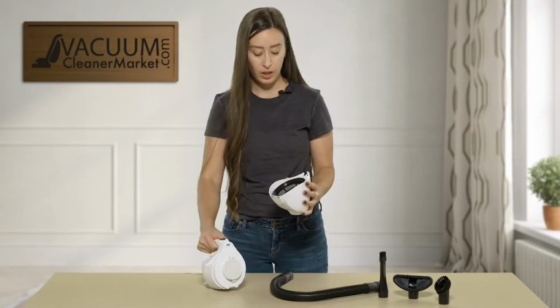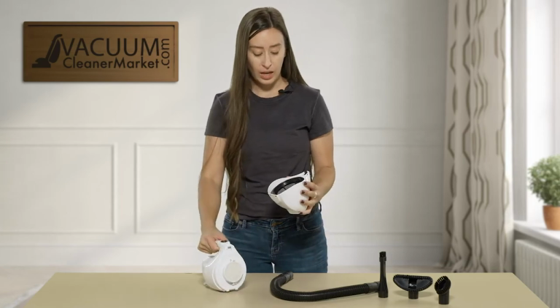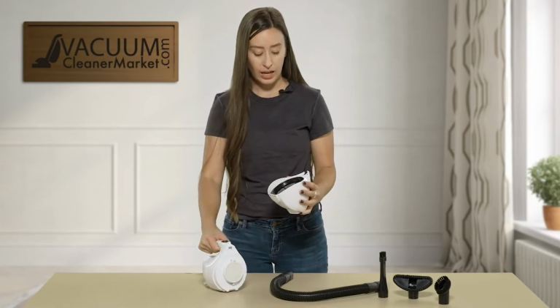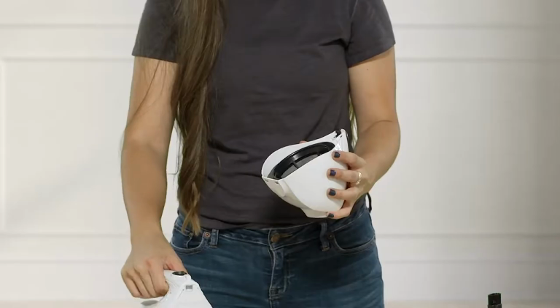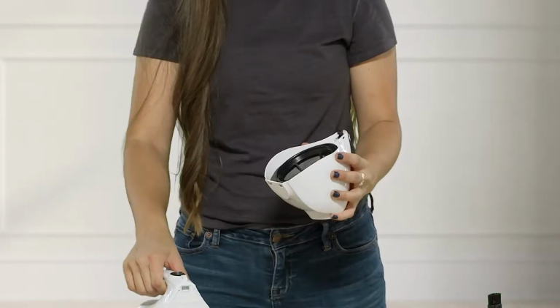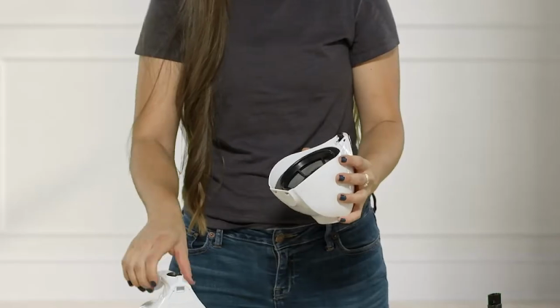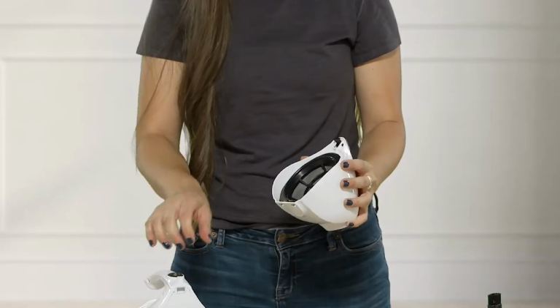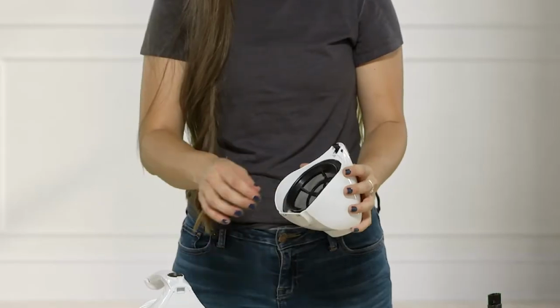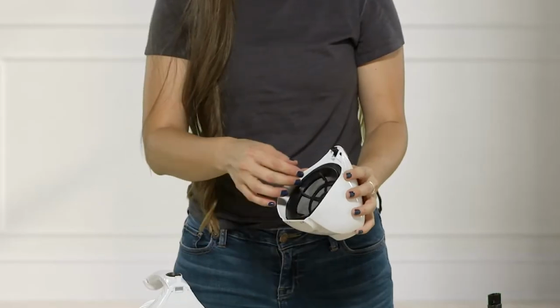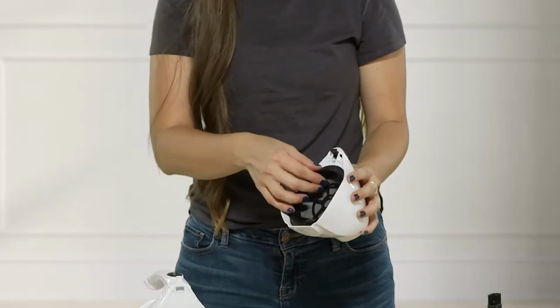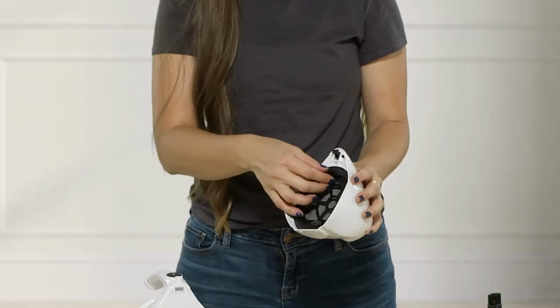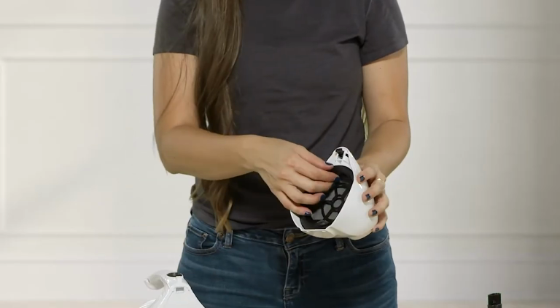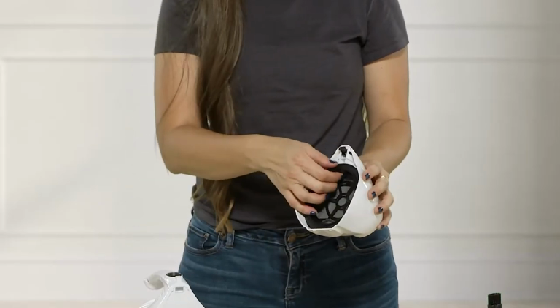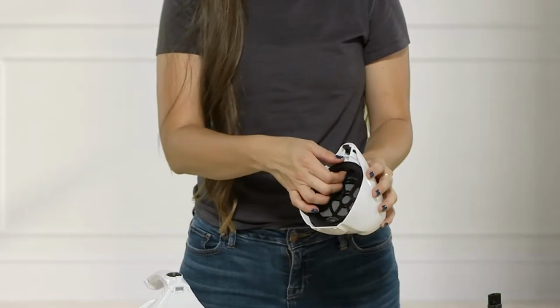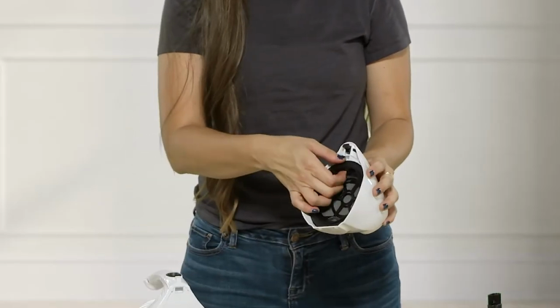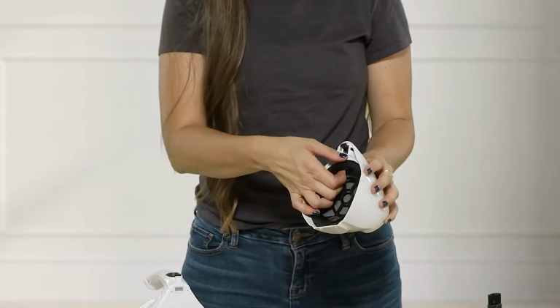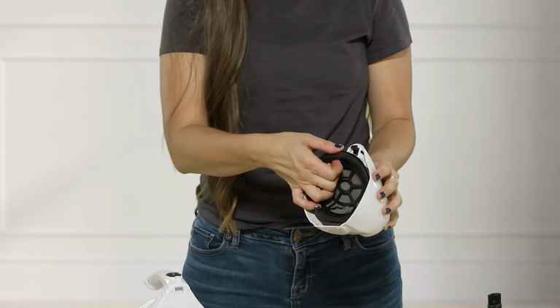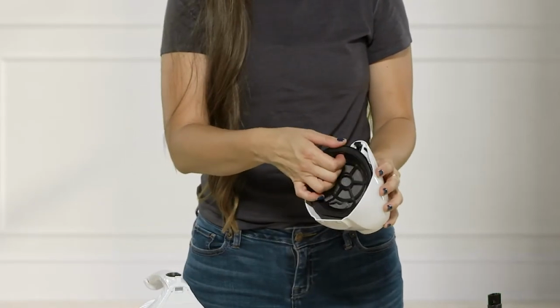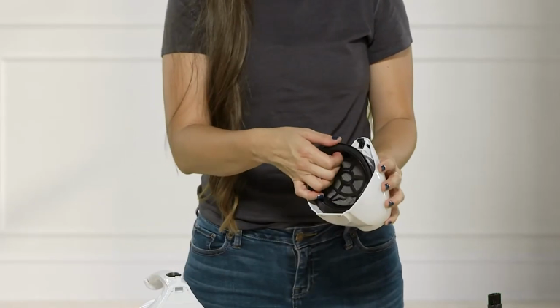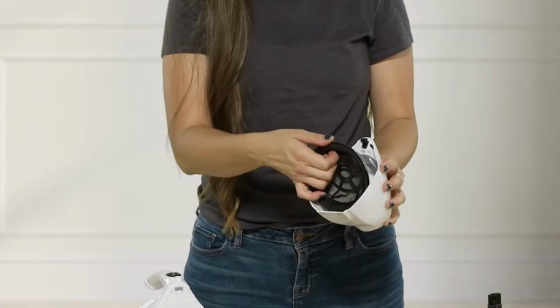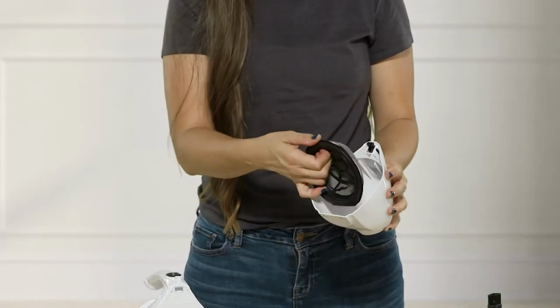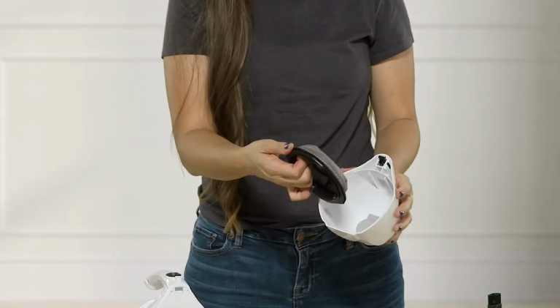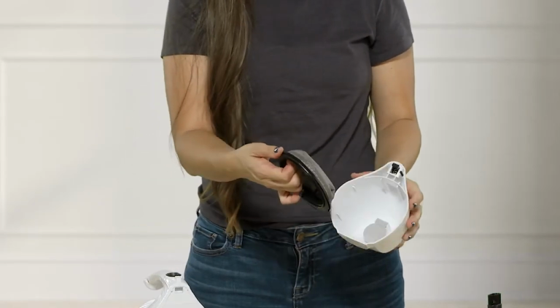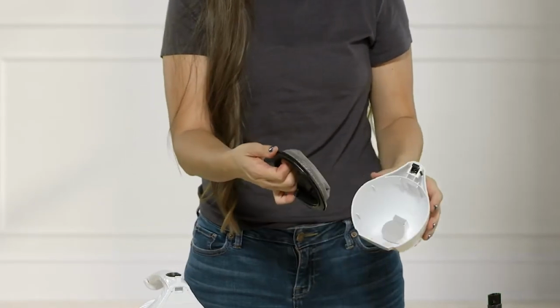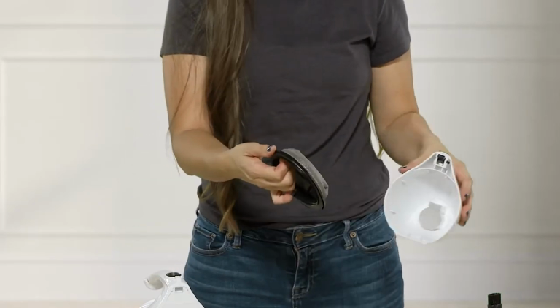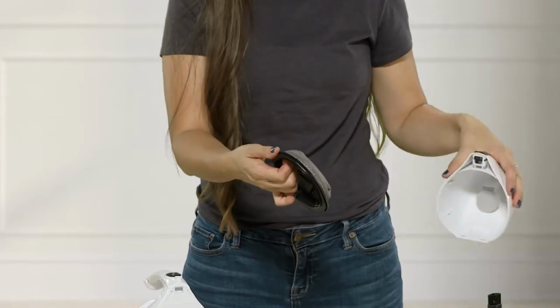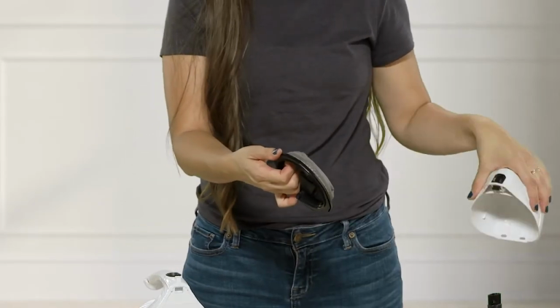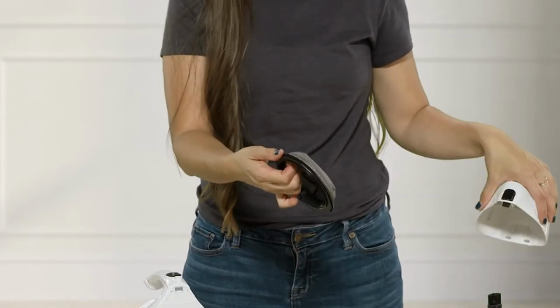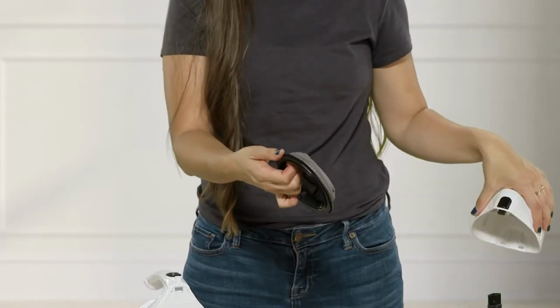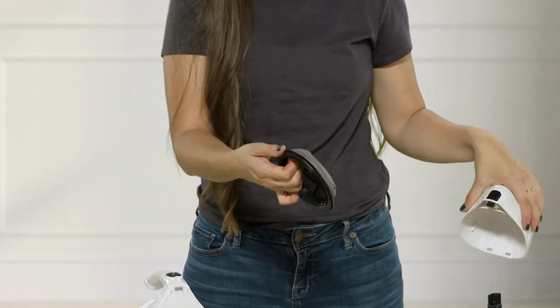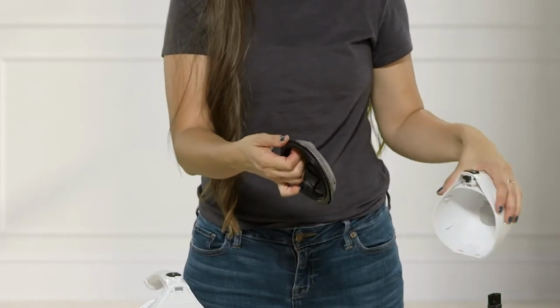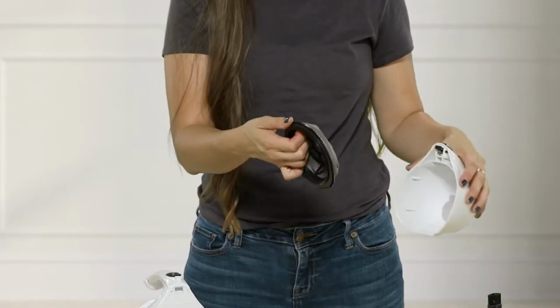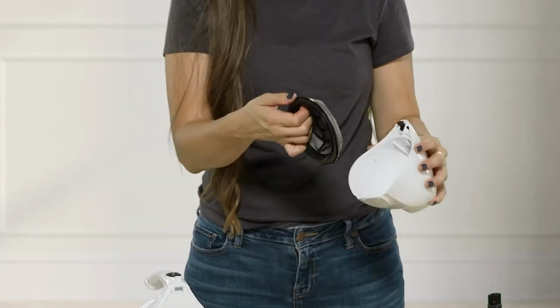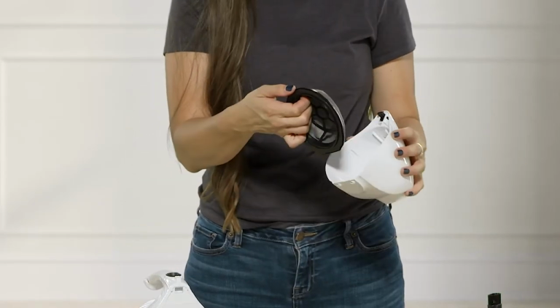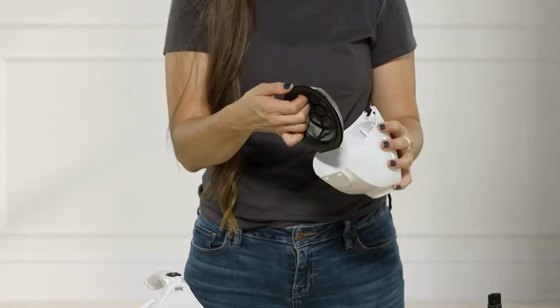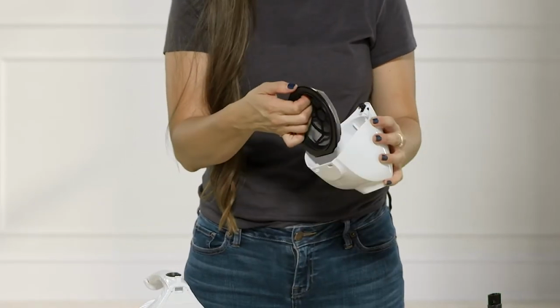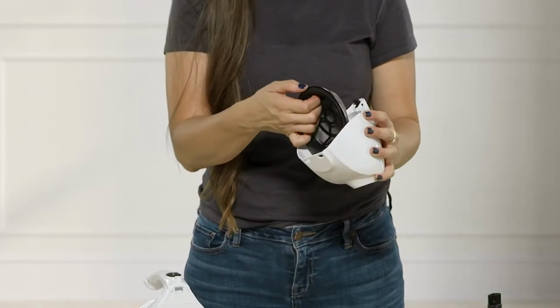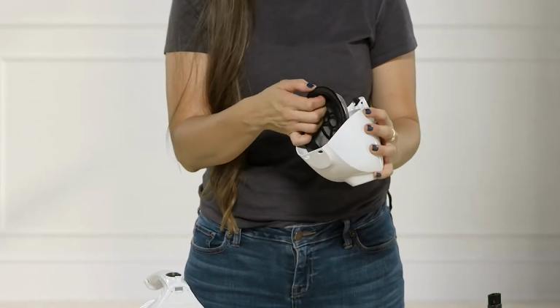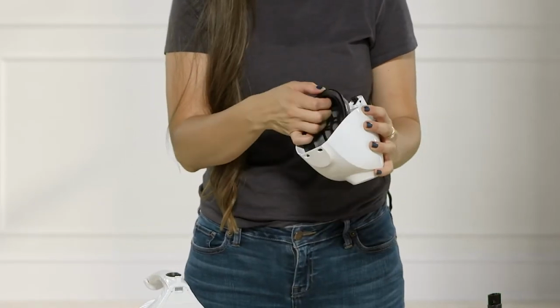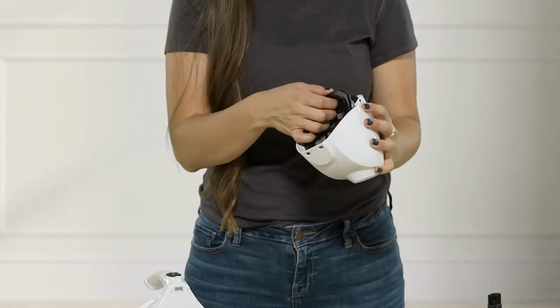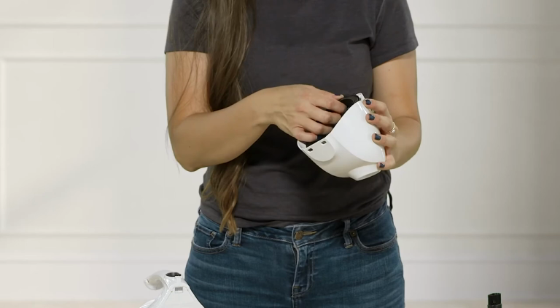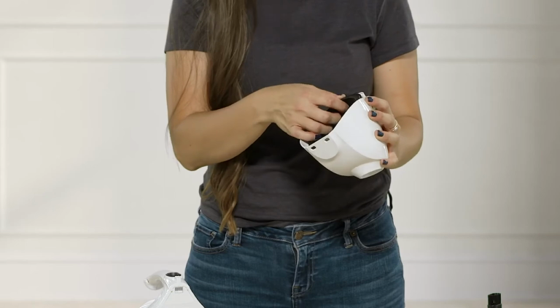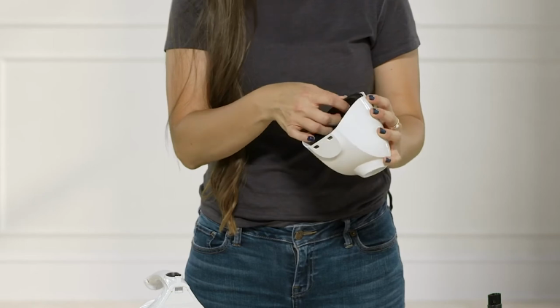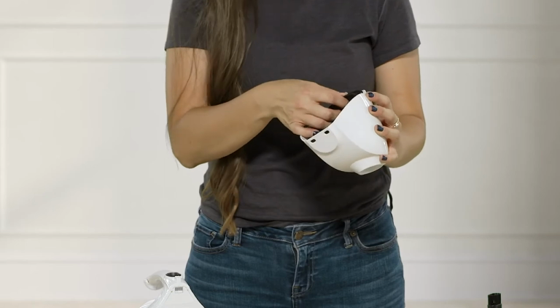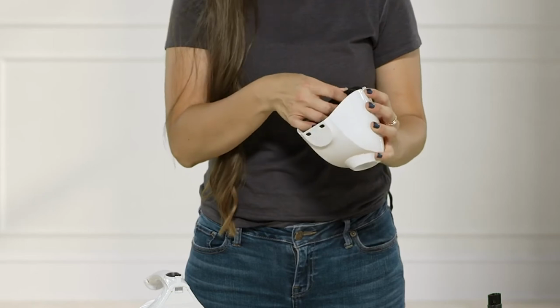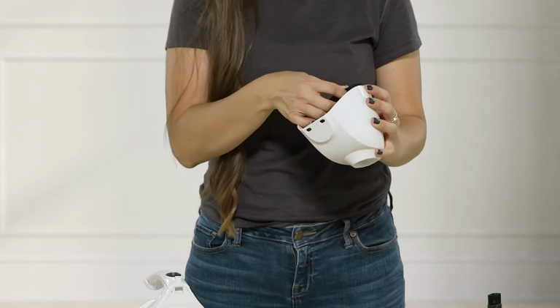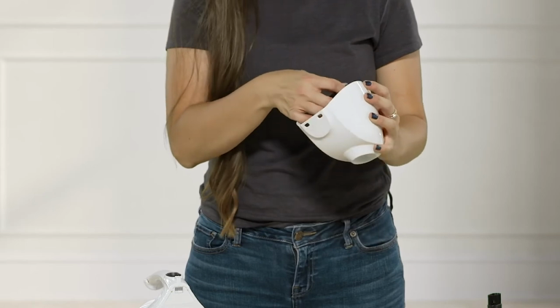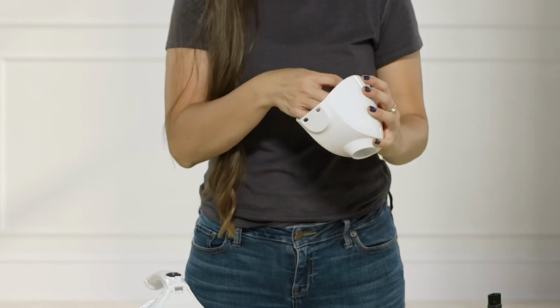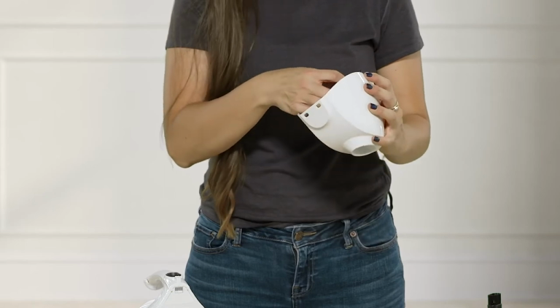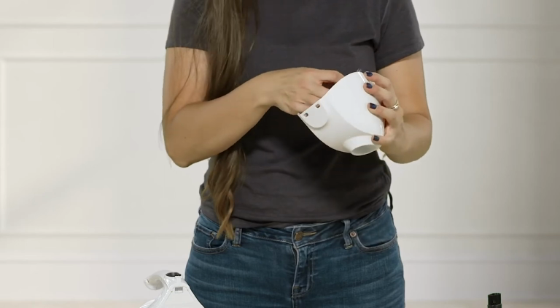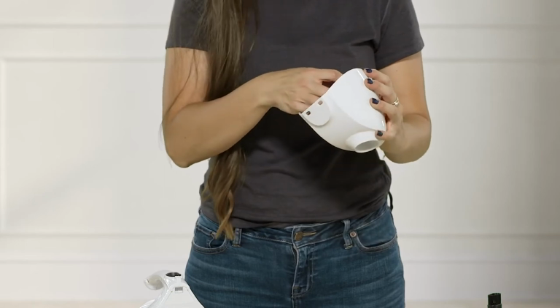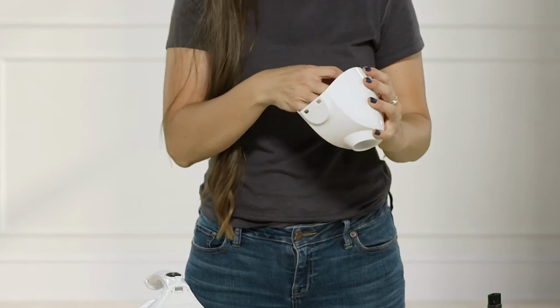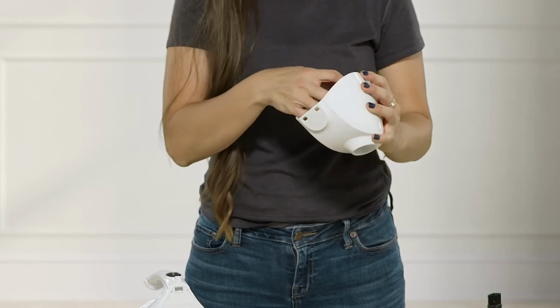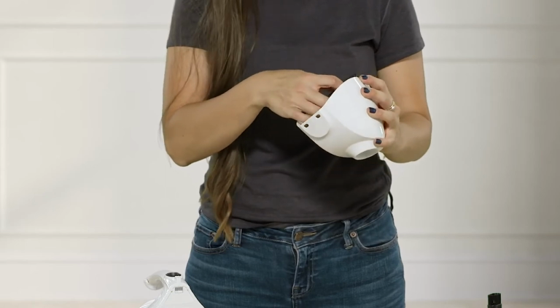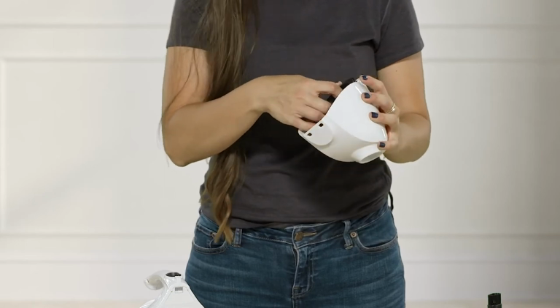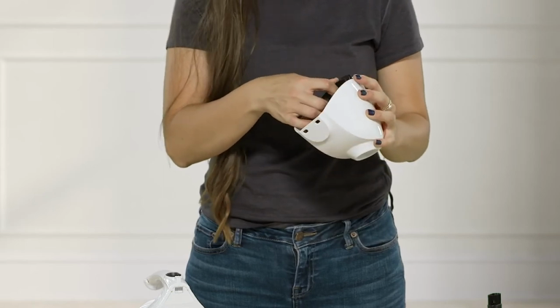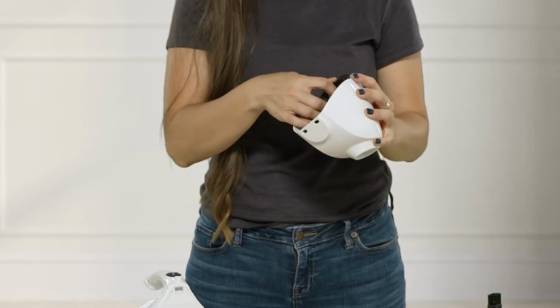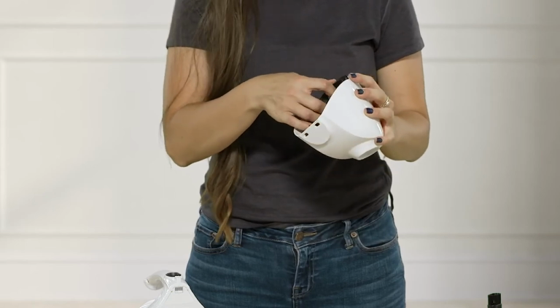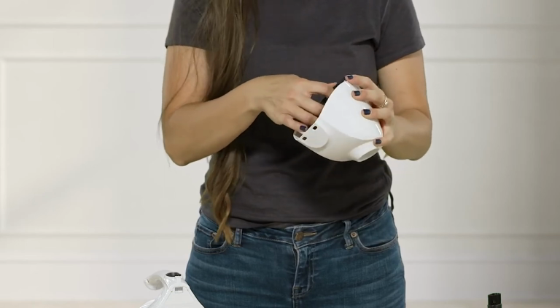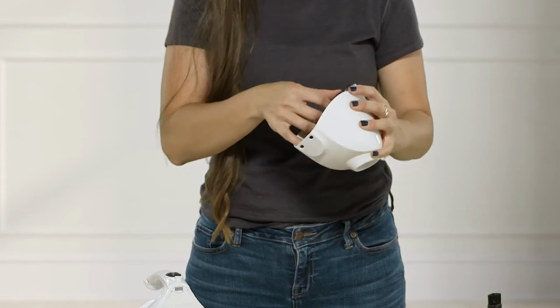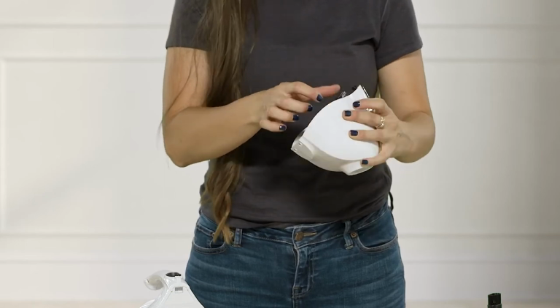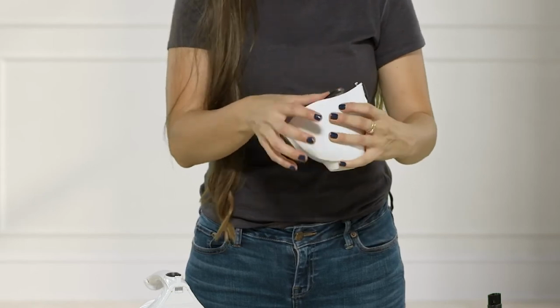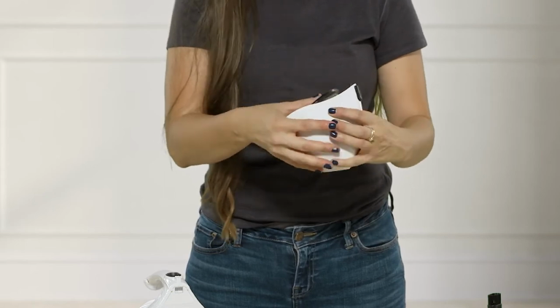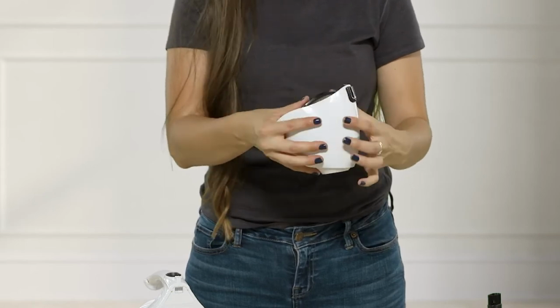To empty your dustbin, you would just remove this filter, dump out the contents, and then you are ready to get to cleaning again.